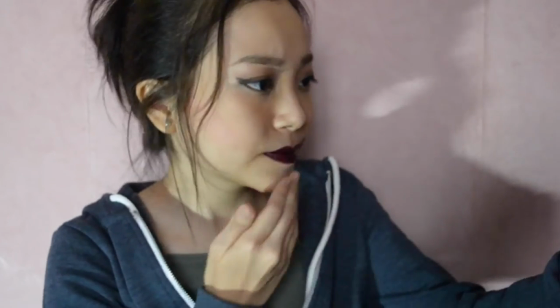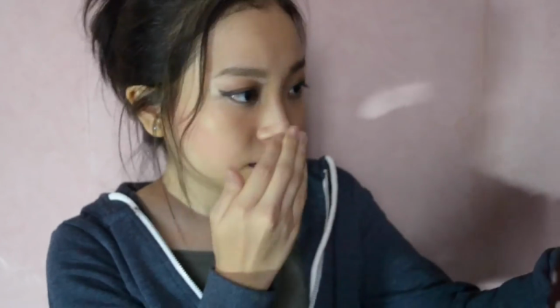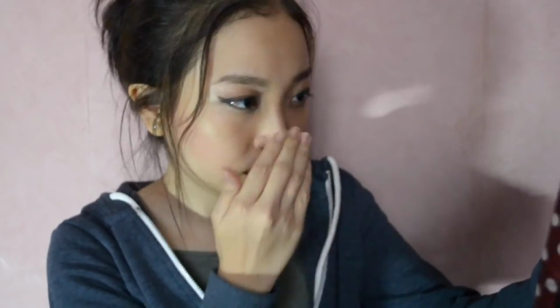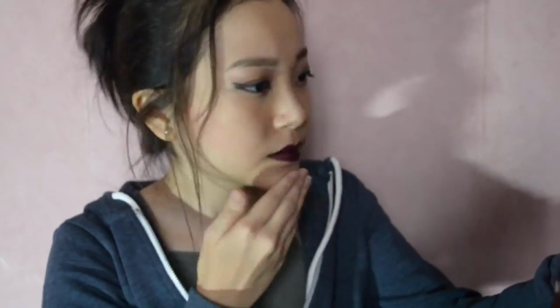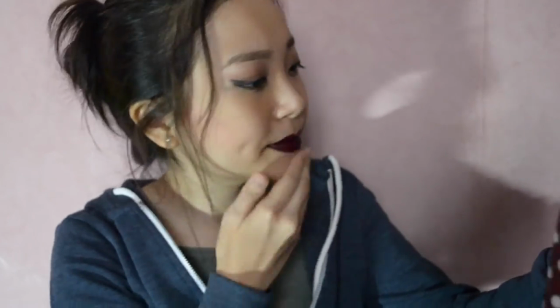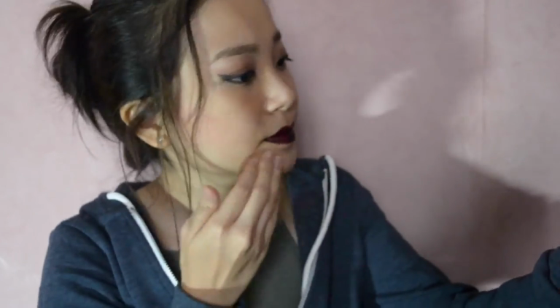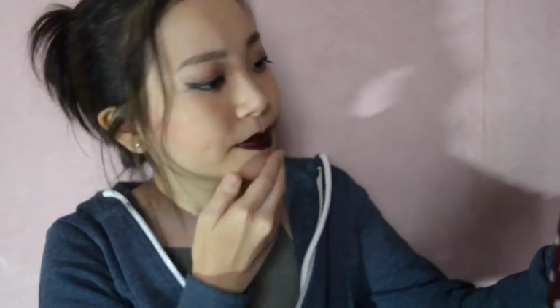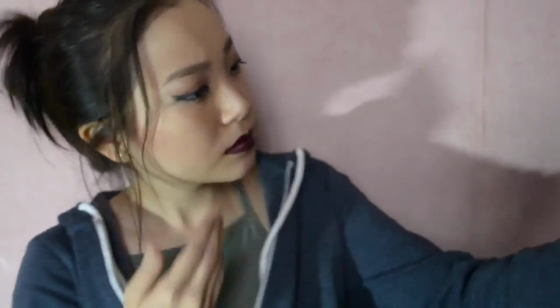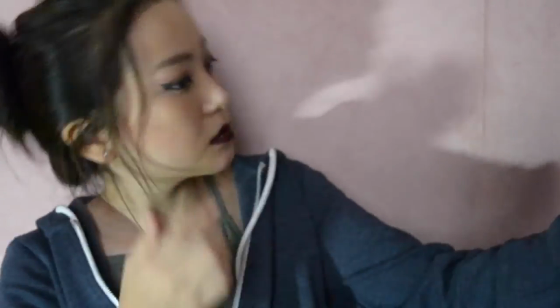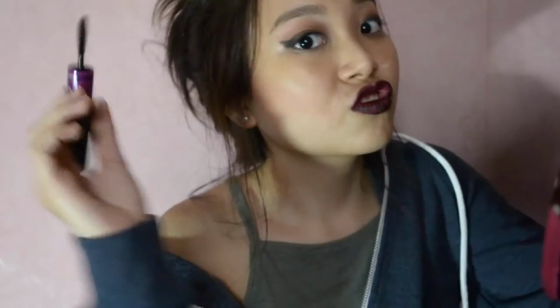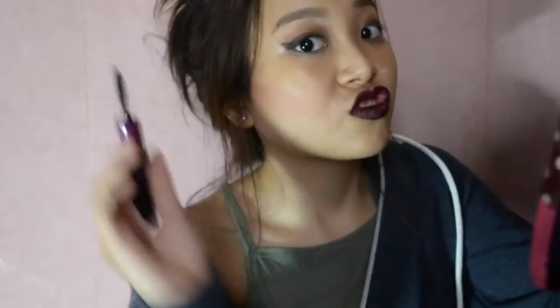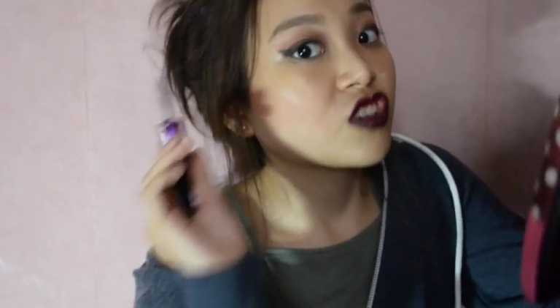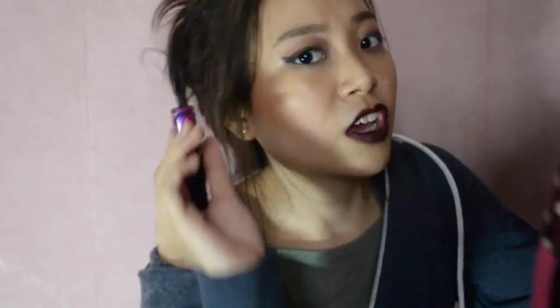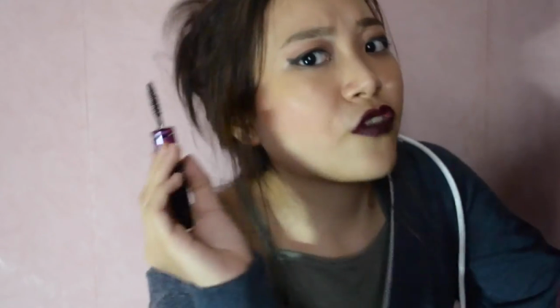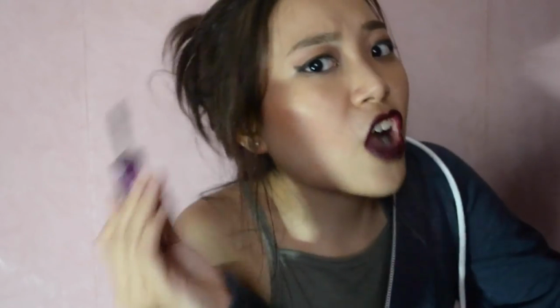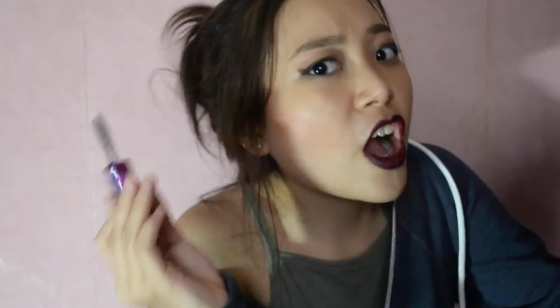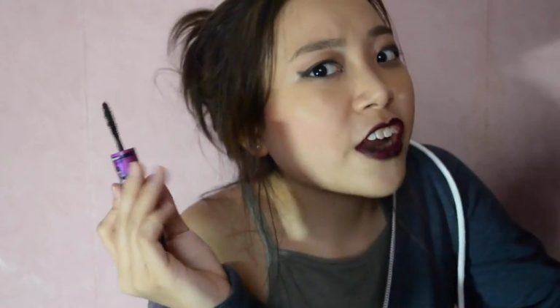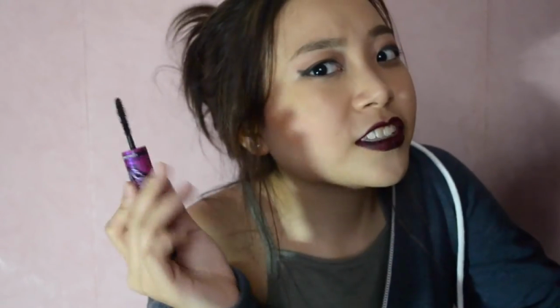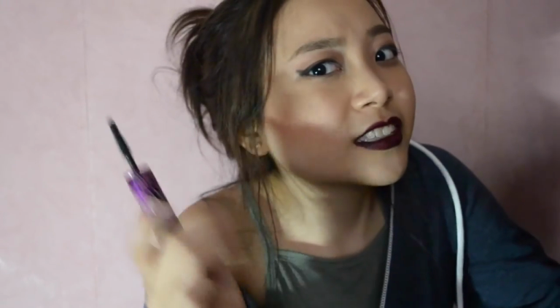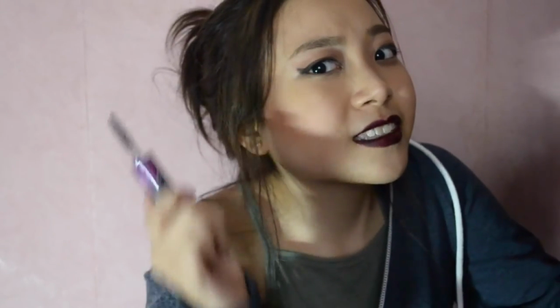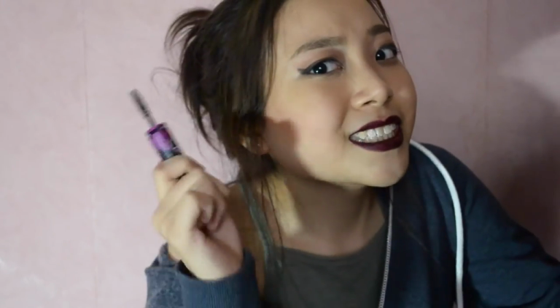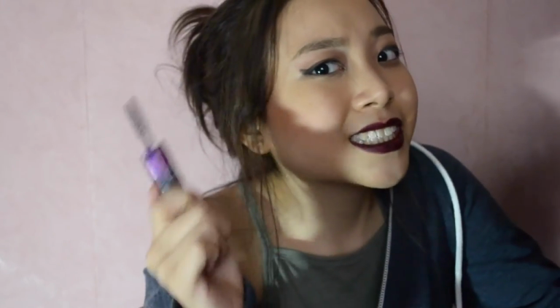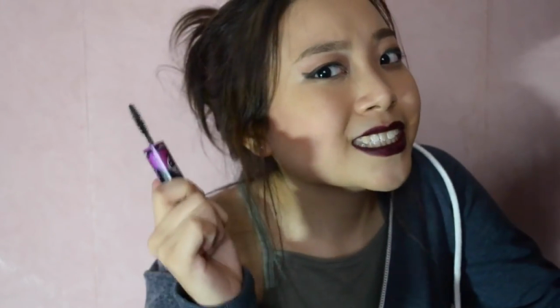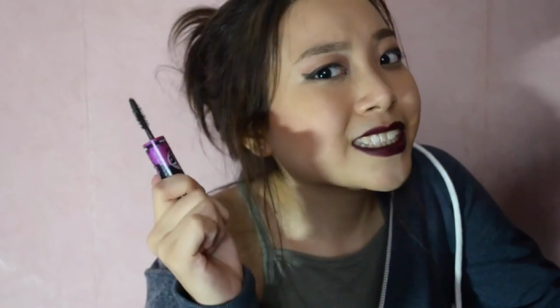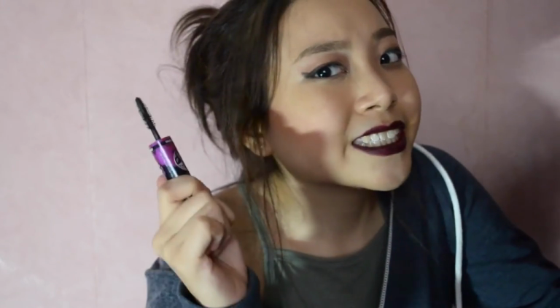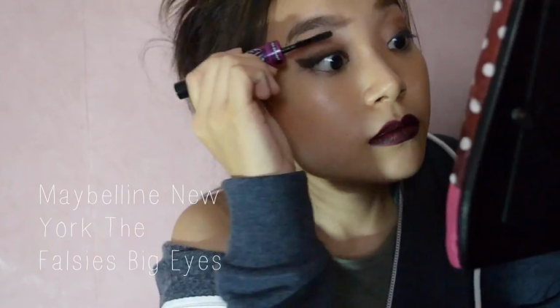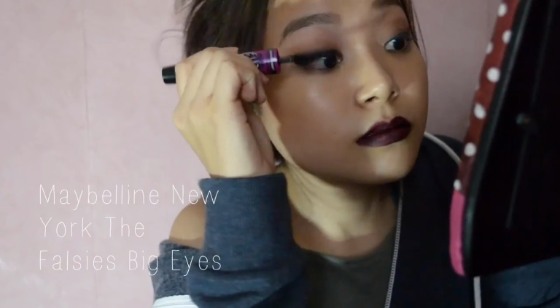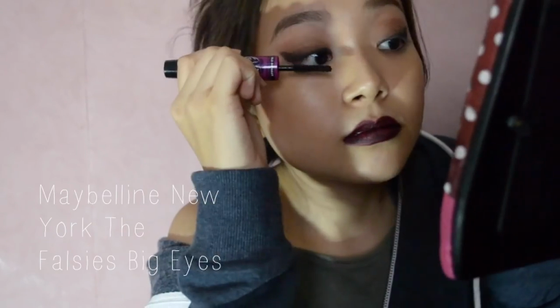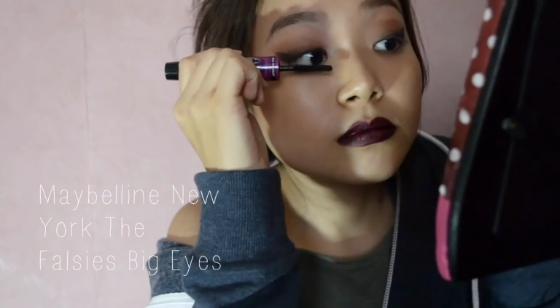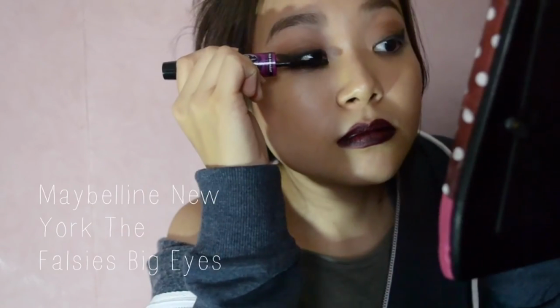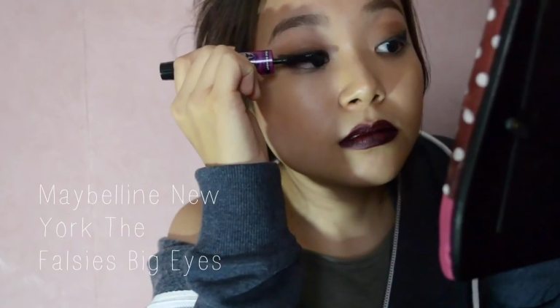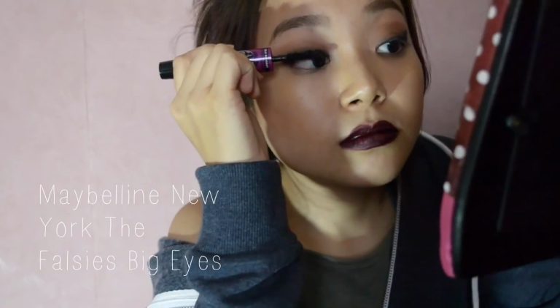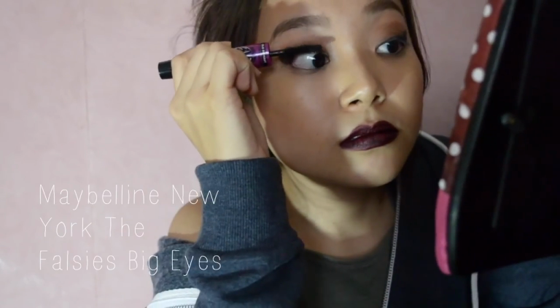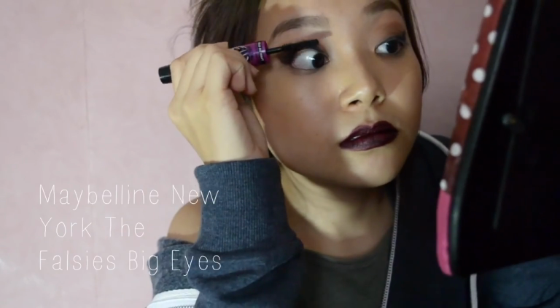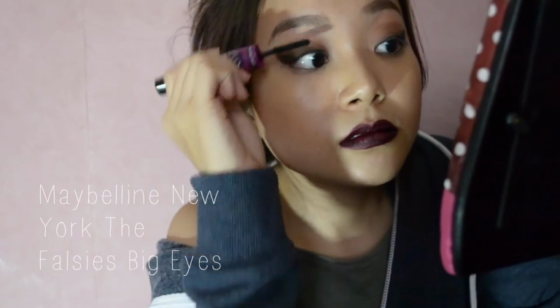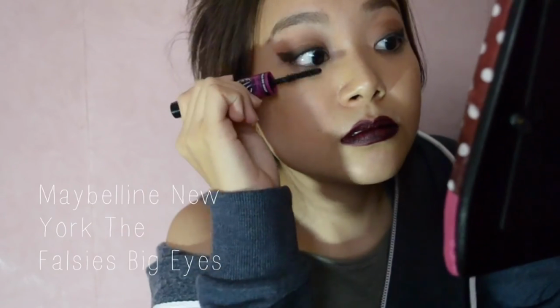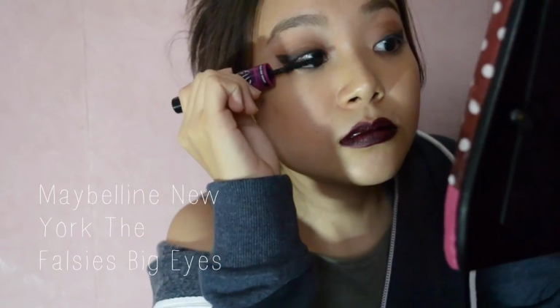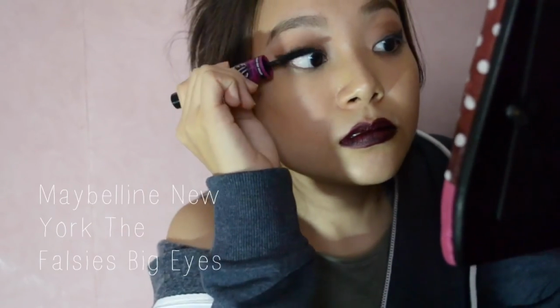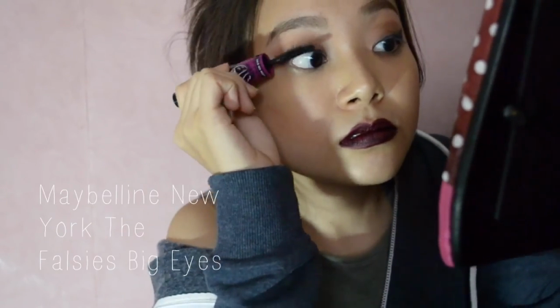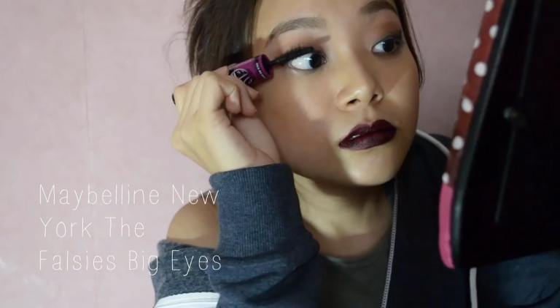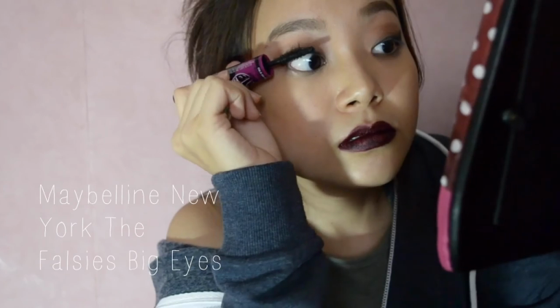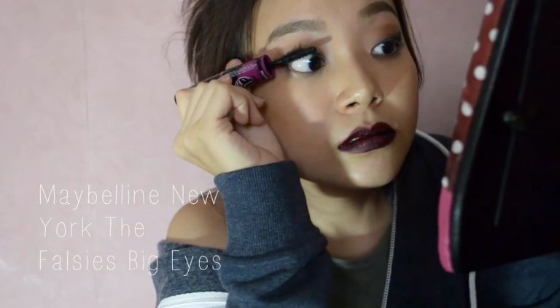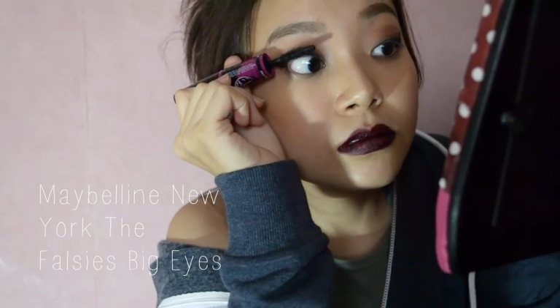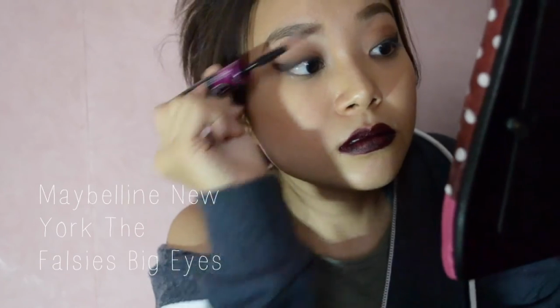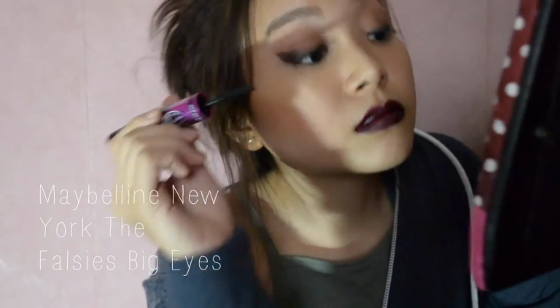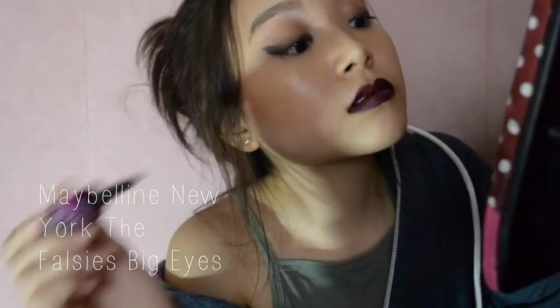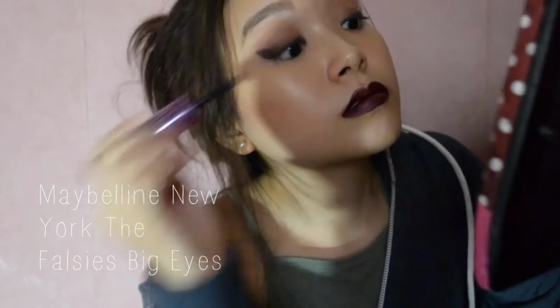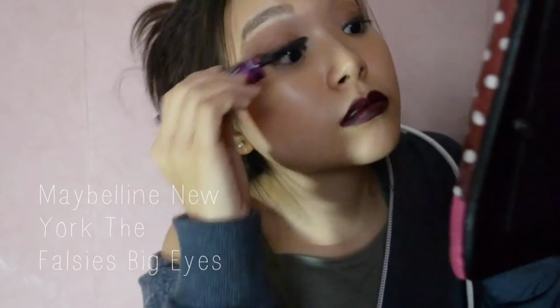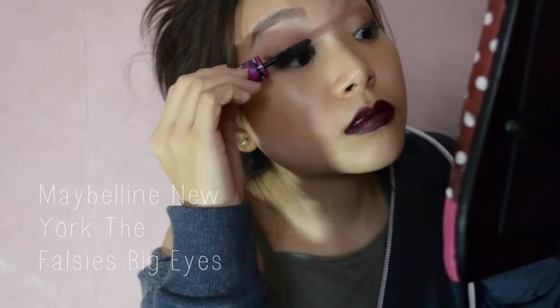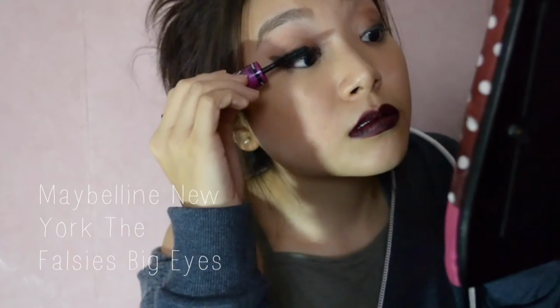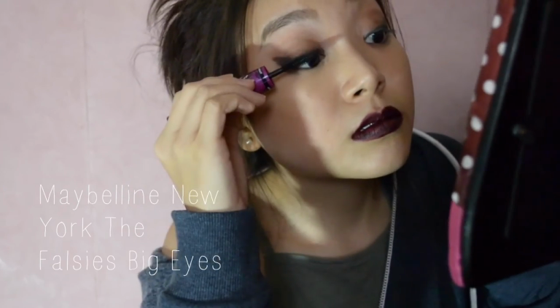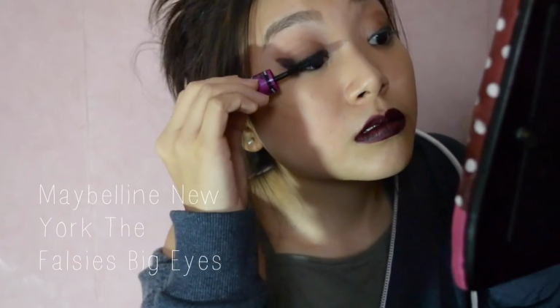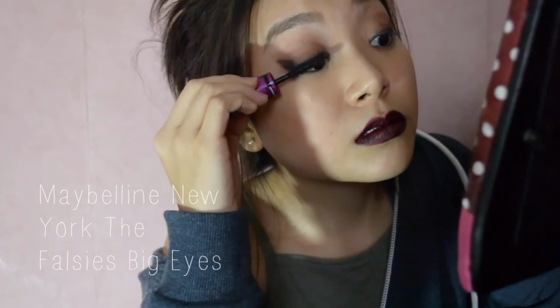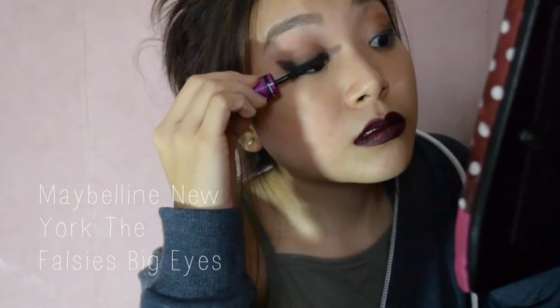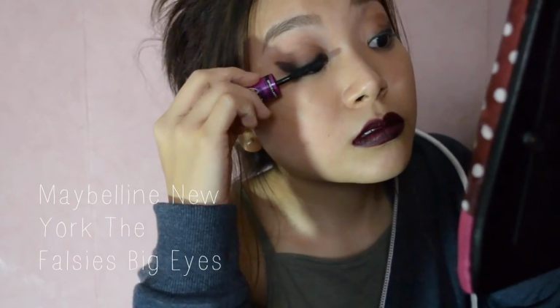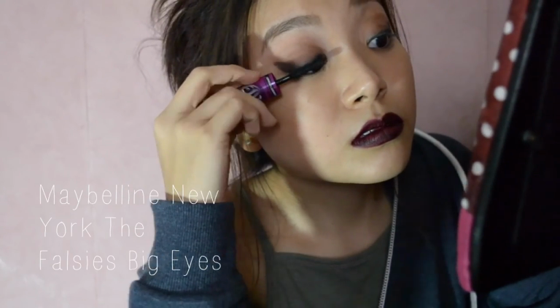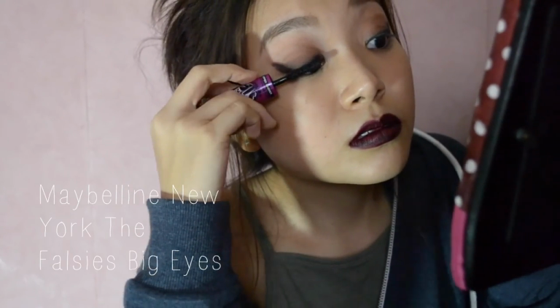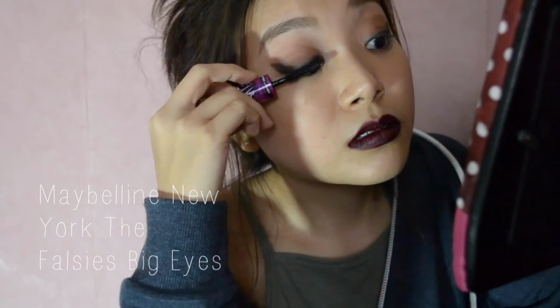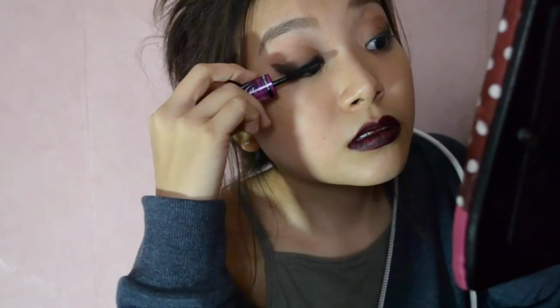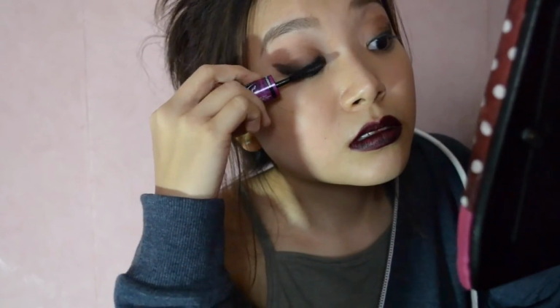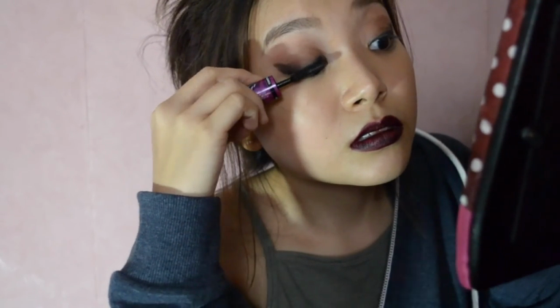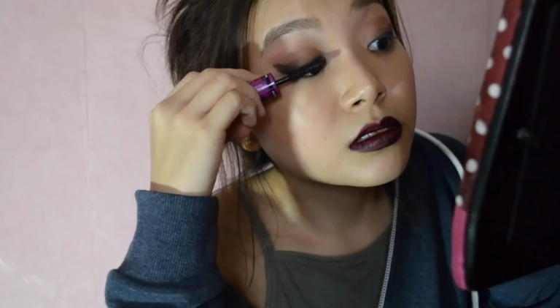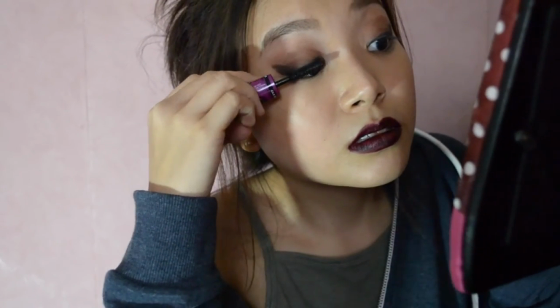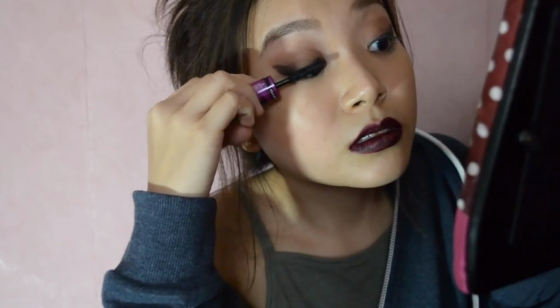Oh yeah, forgot about the eyelashes! If you wish for a more dramatic look, apply falsies — but mascara would do just fine.